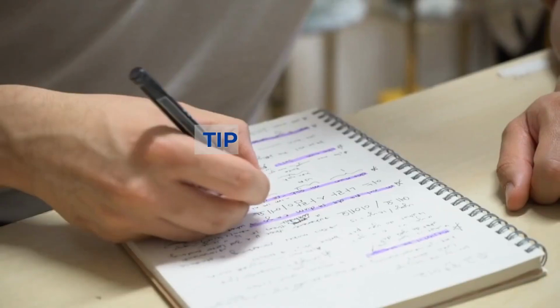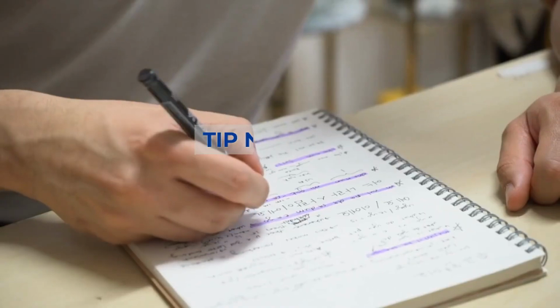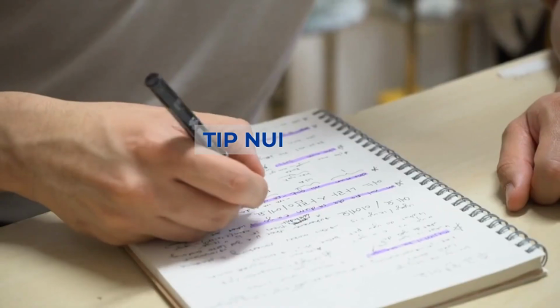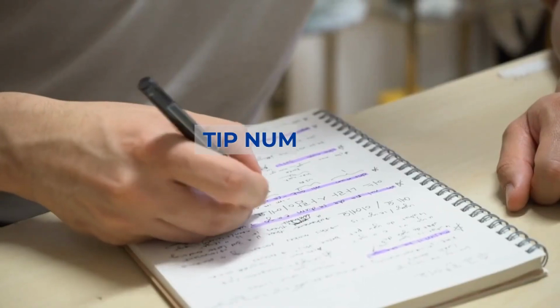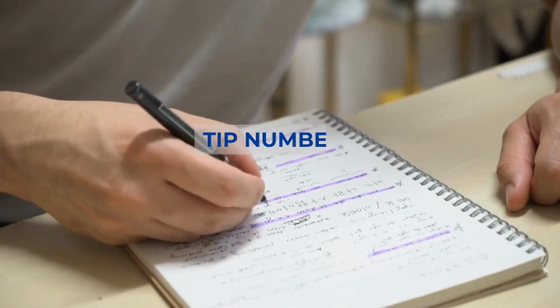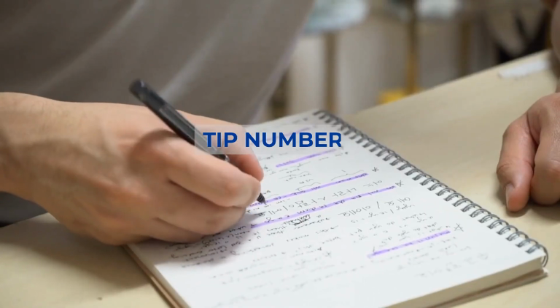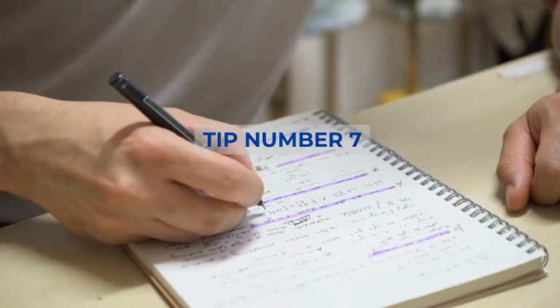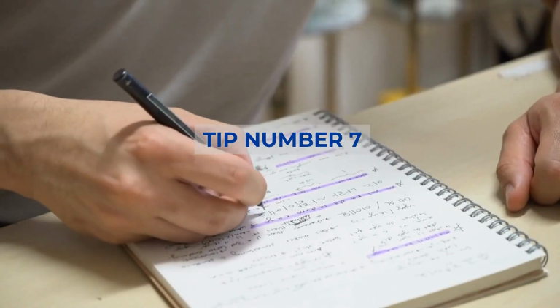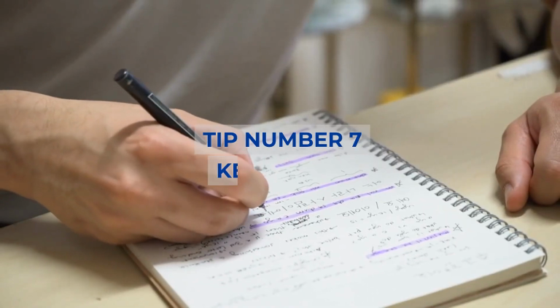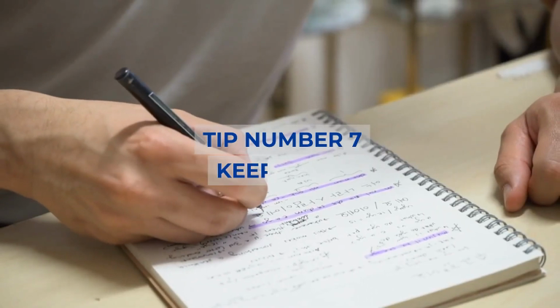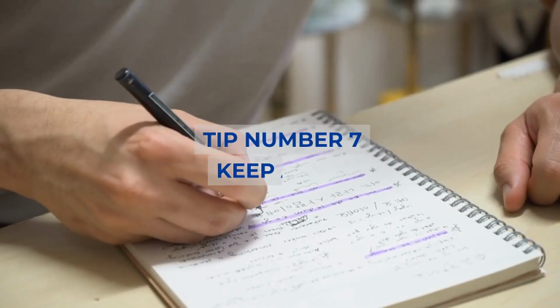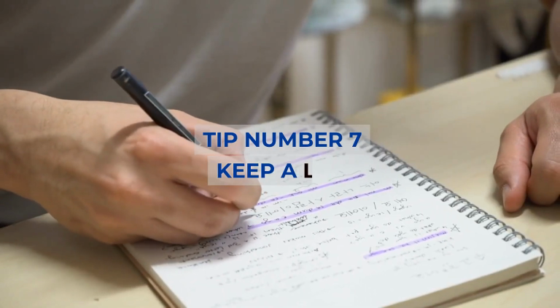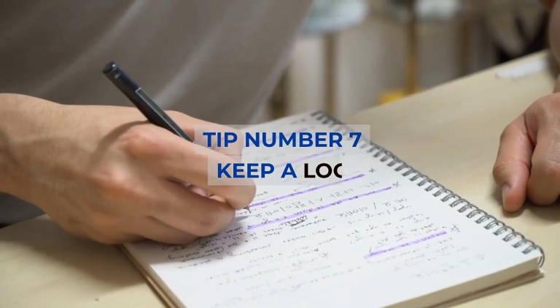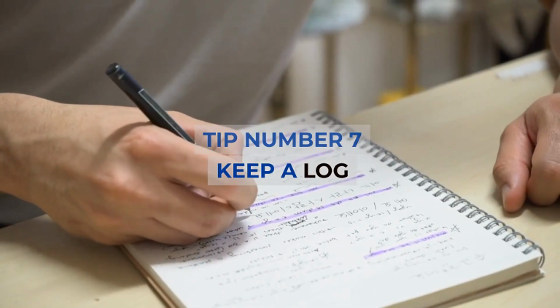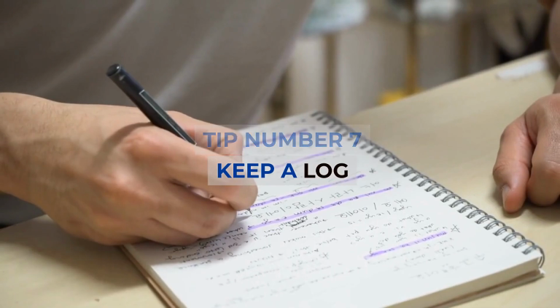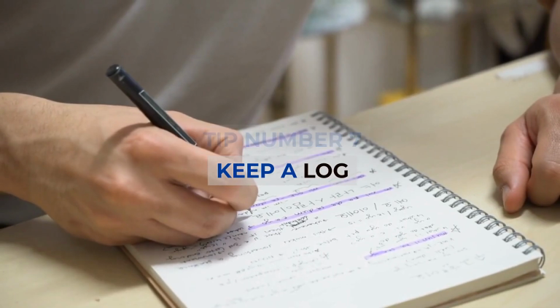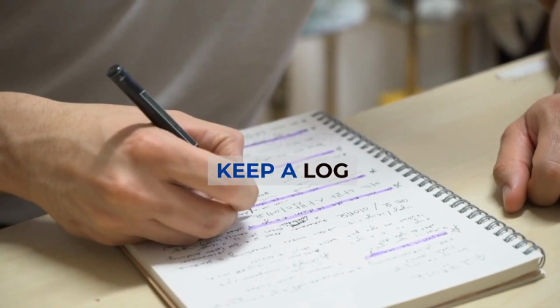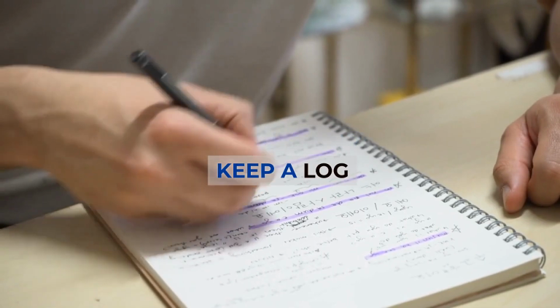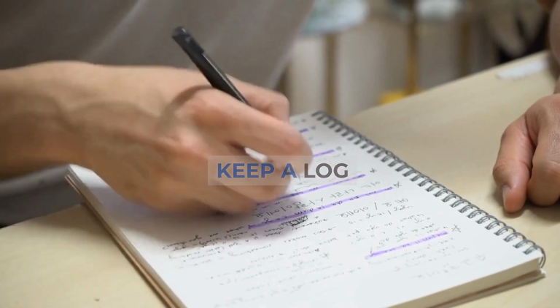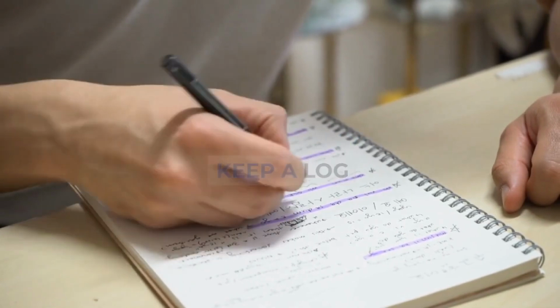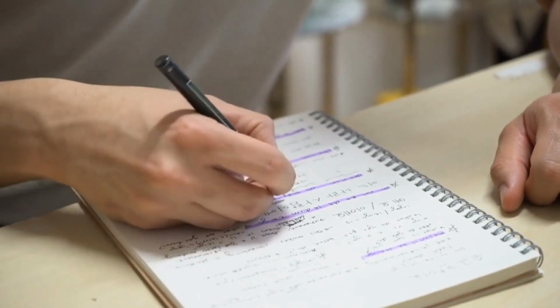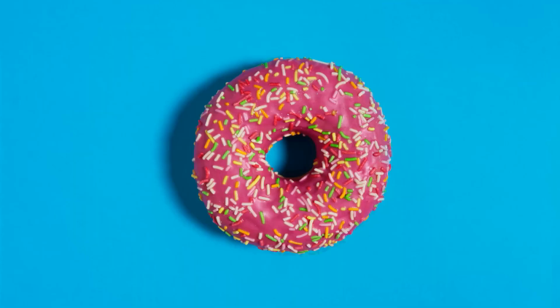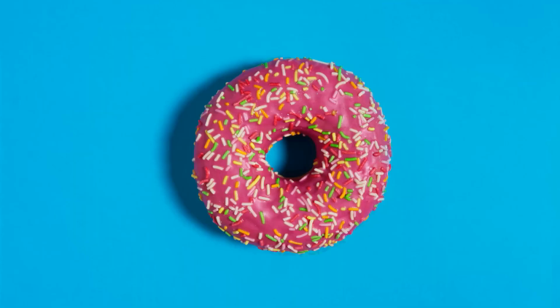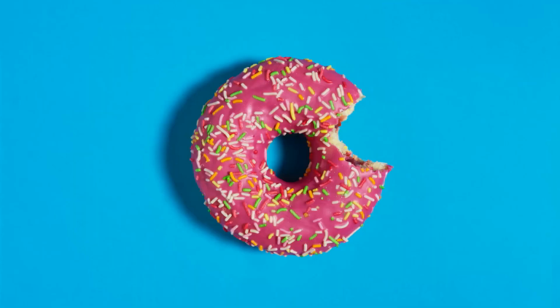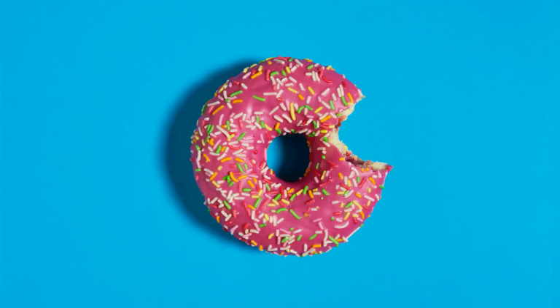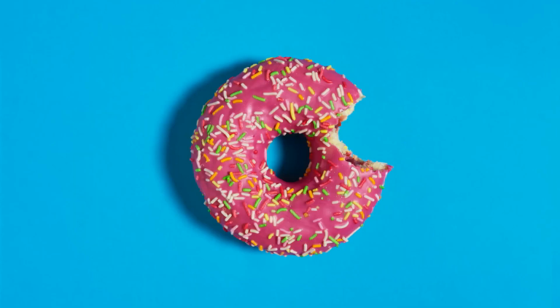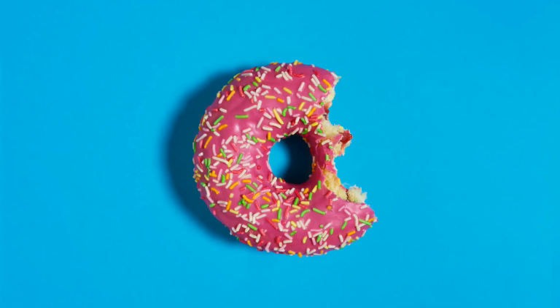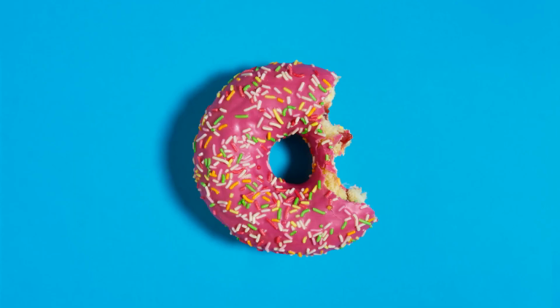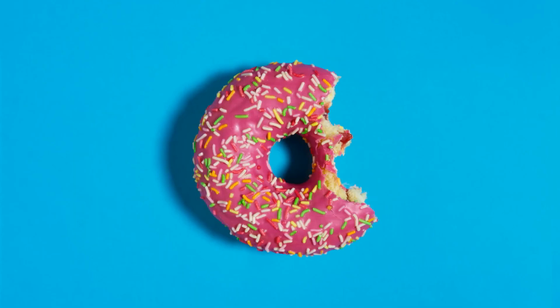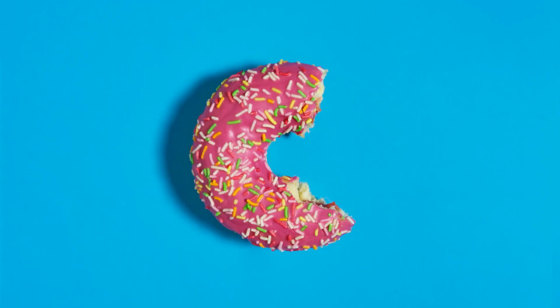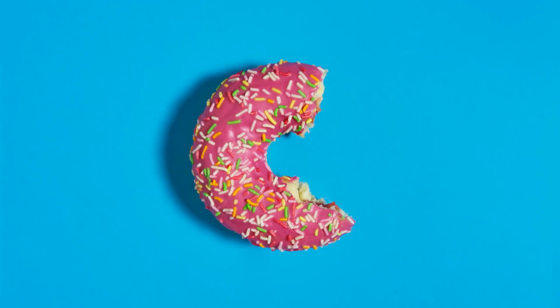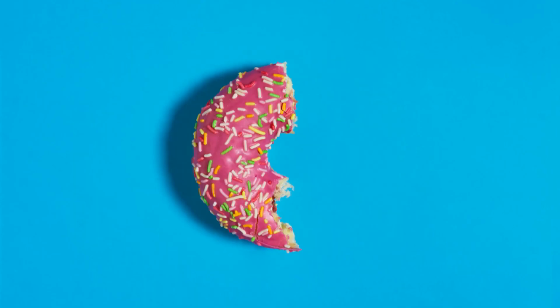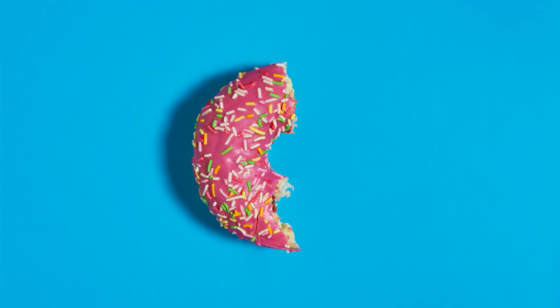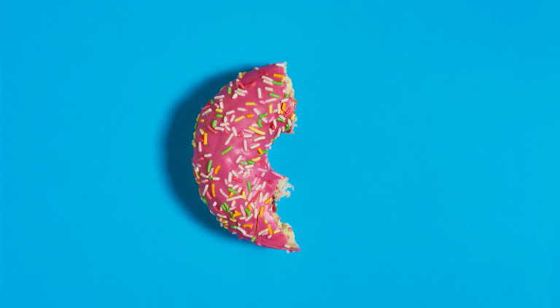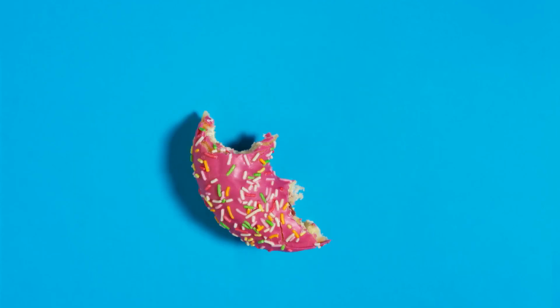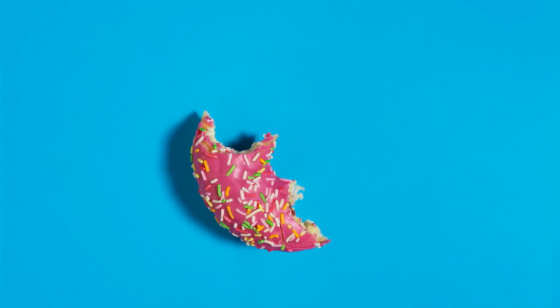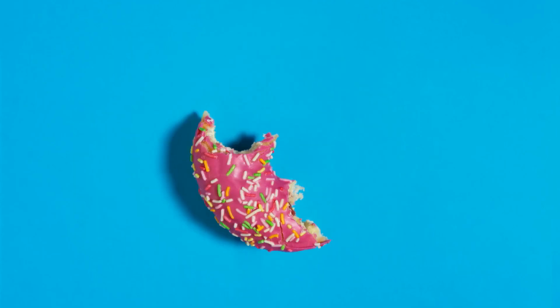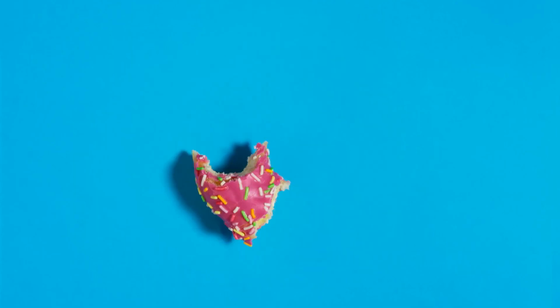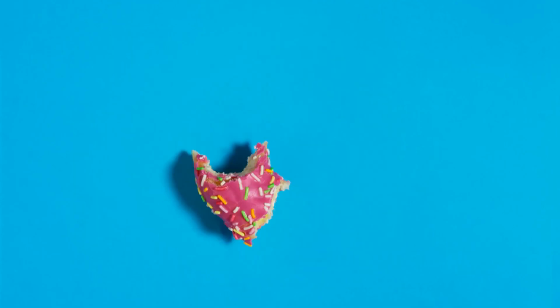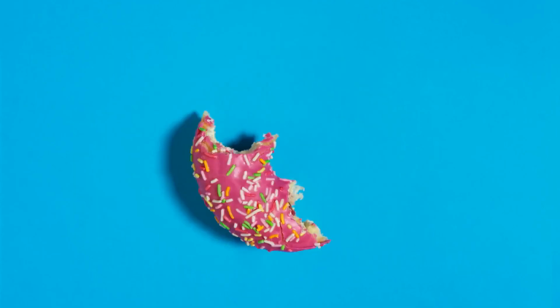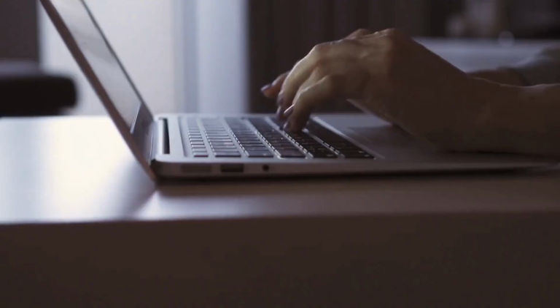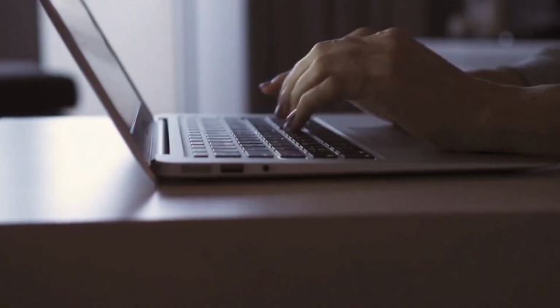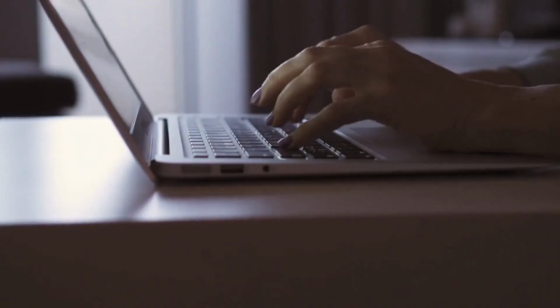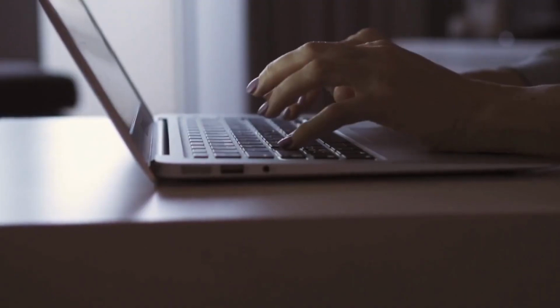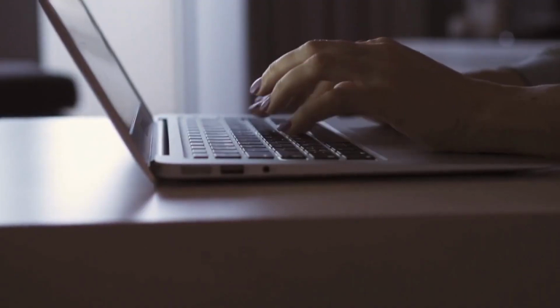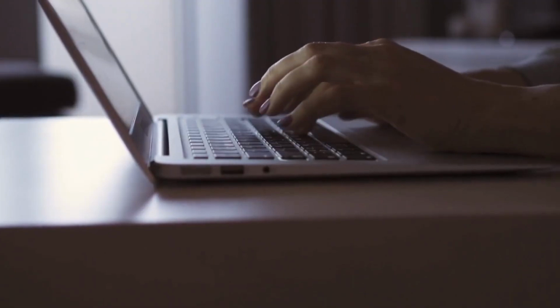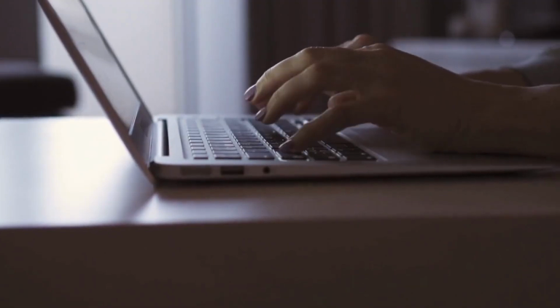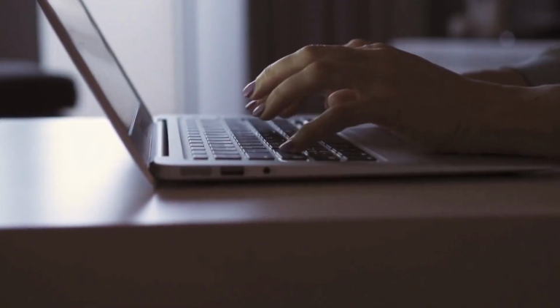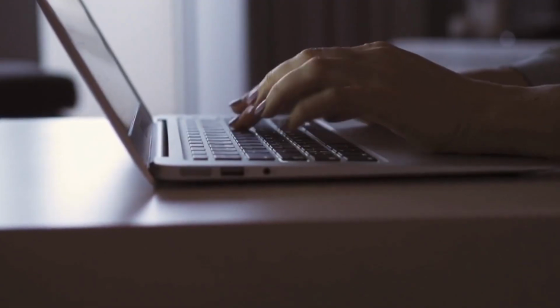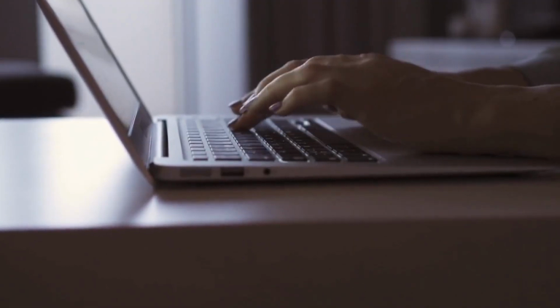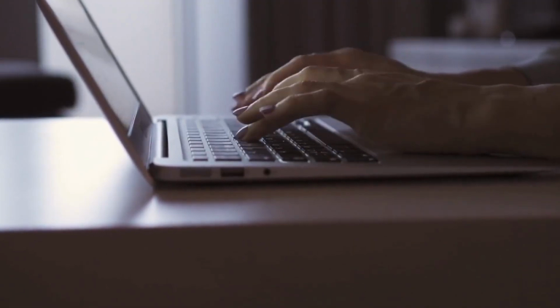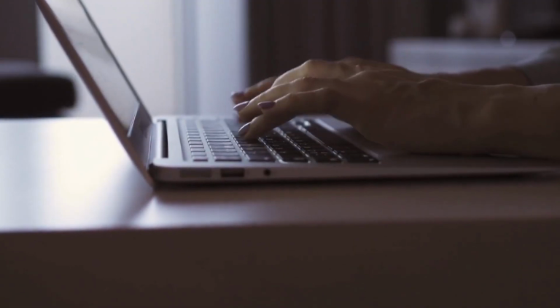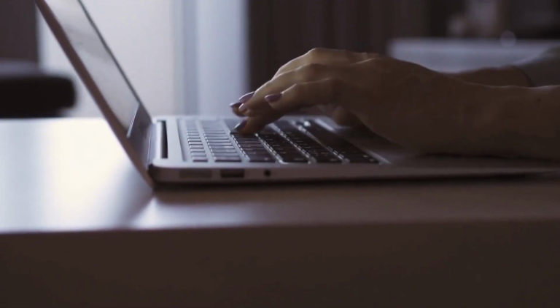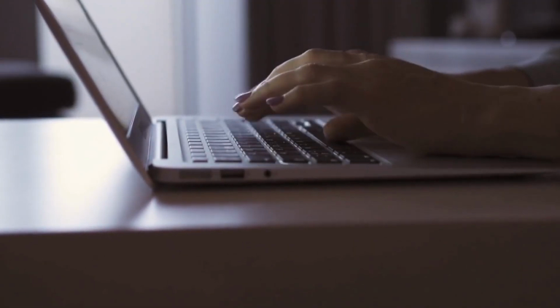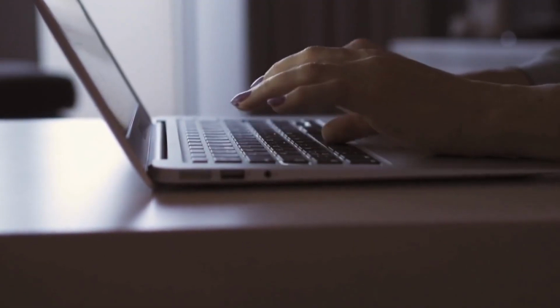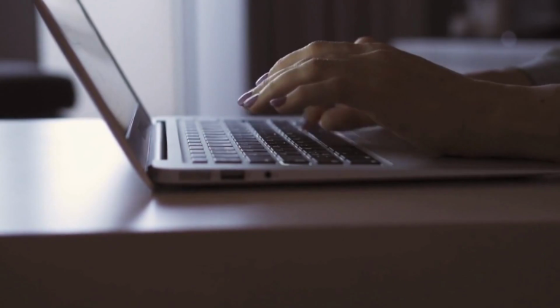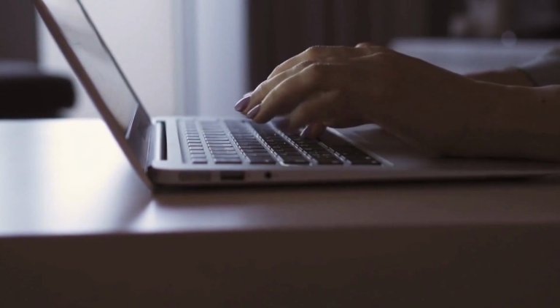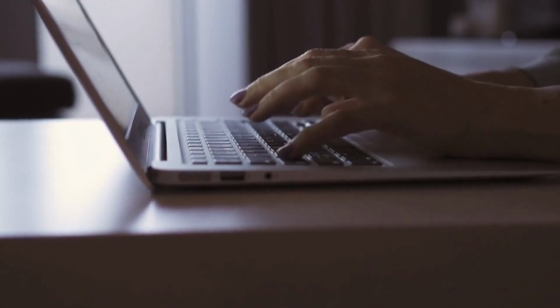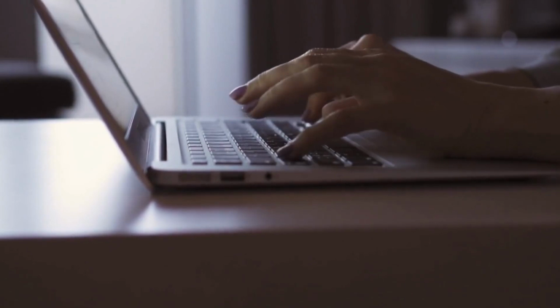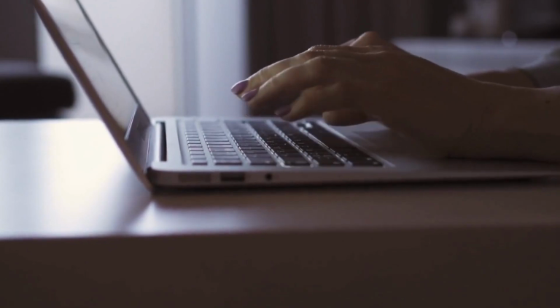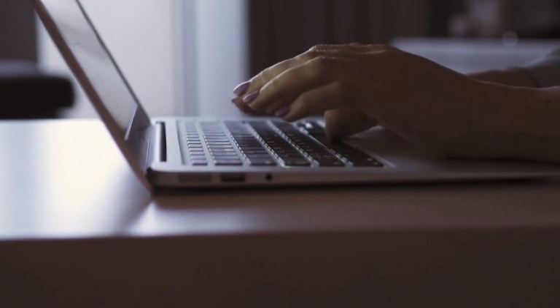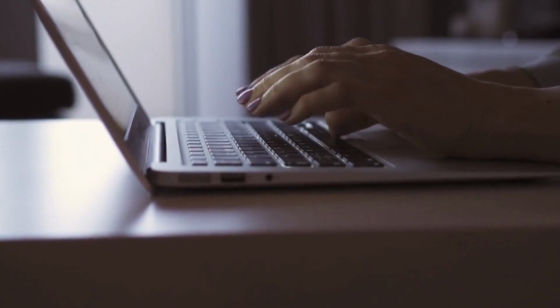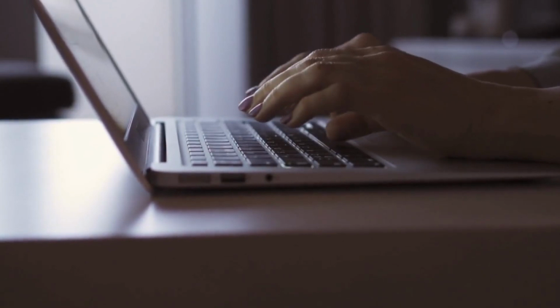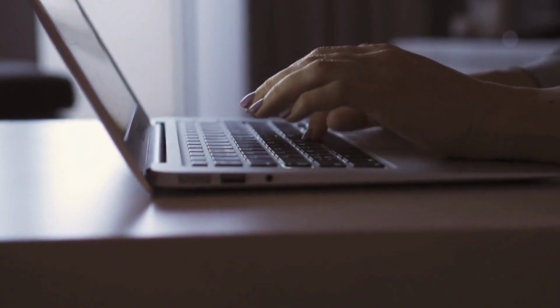Tip number 7: Keep a log. You may be snacking more than you think. Use your phone or a notebook to track what's really going on.